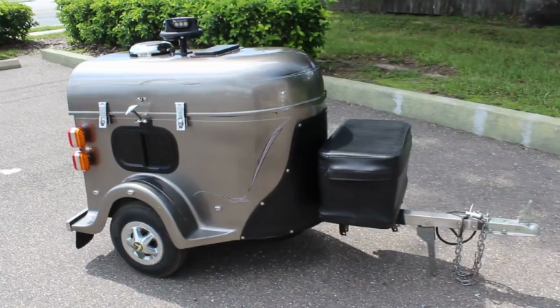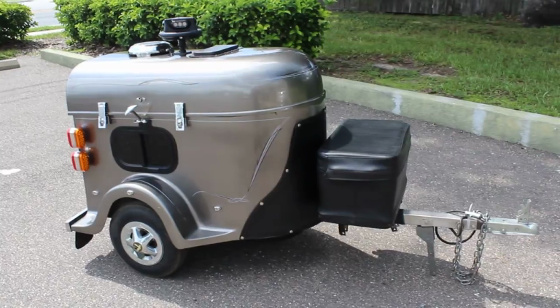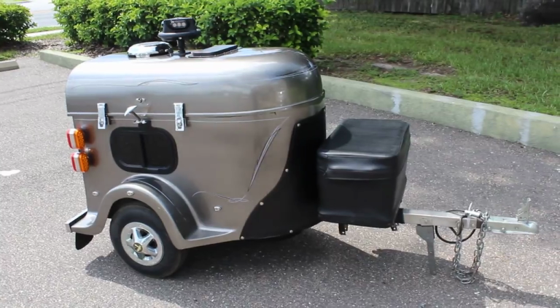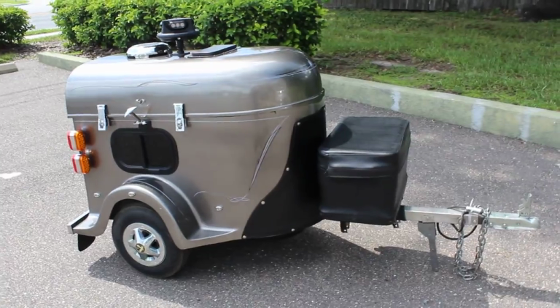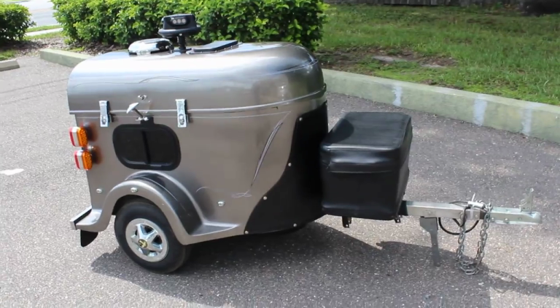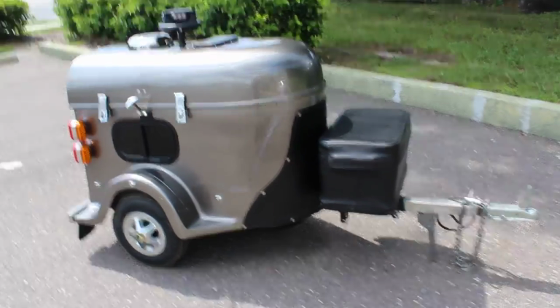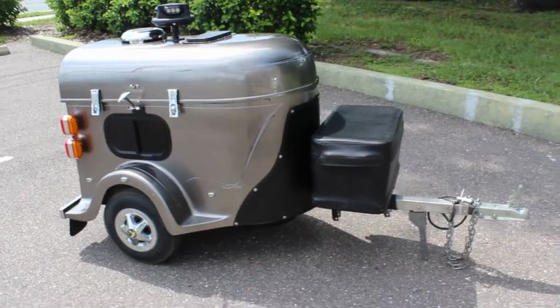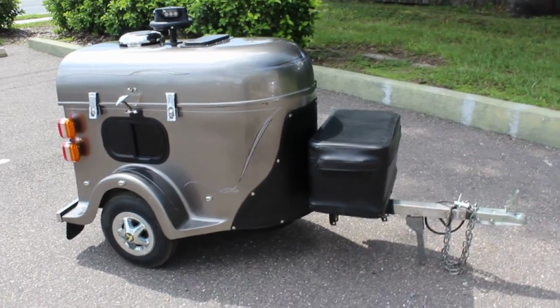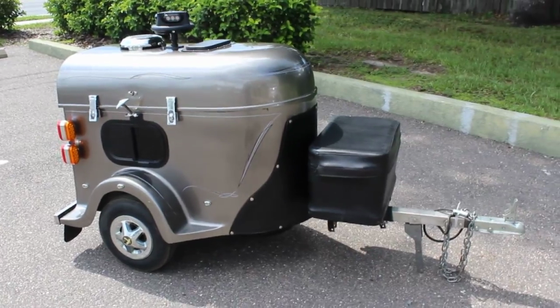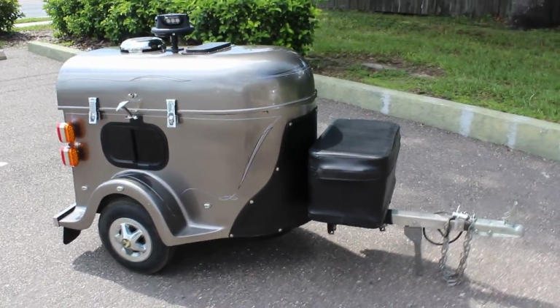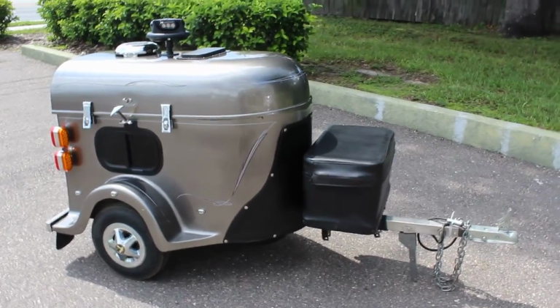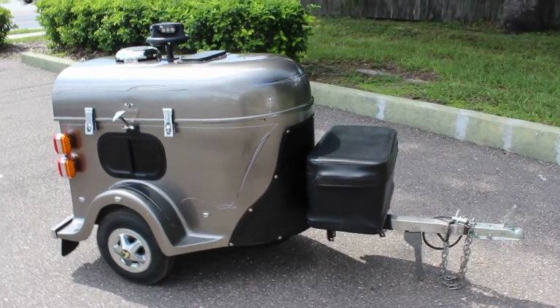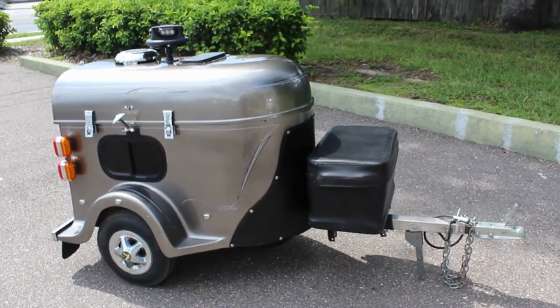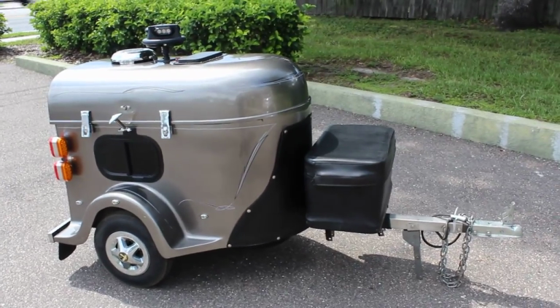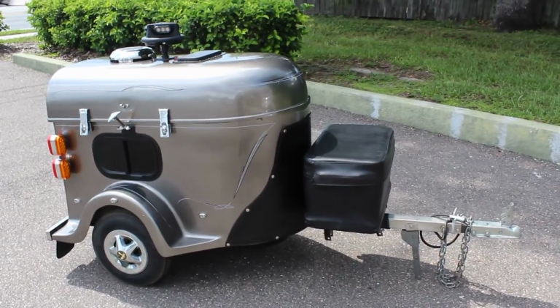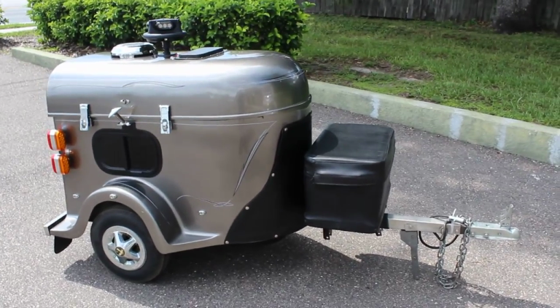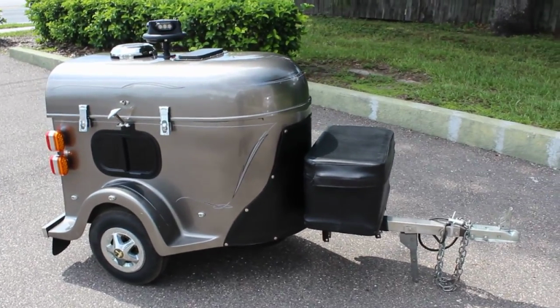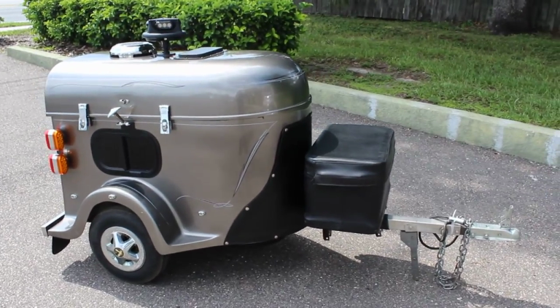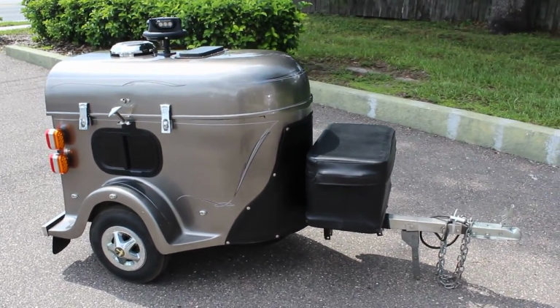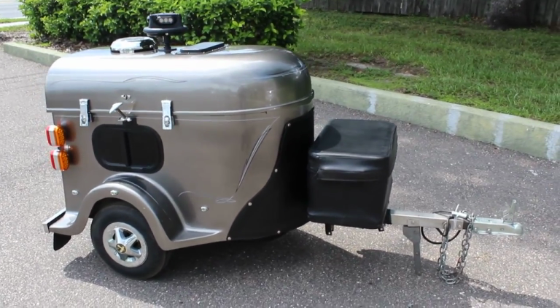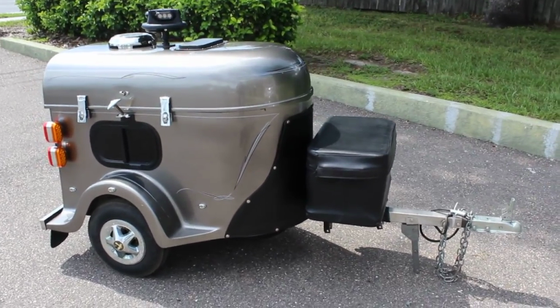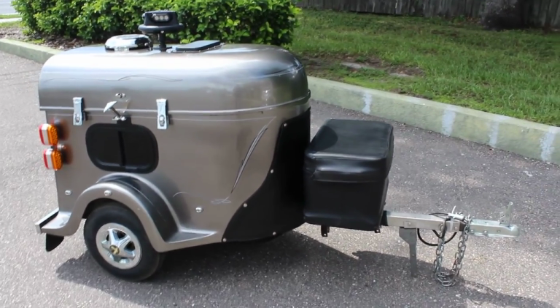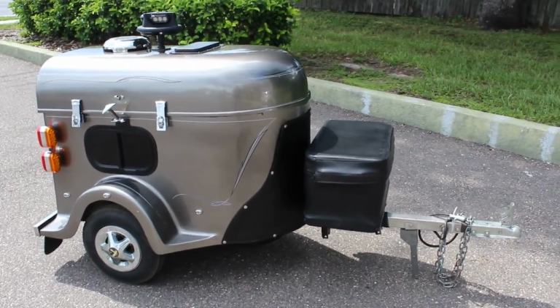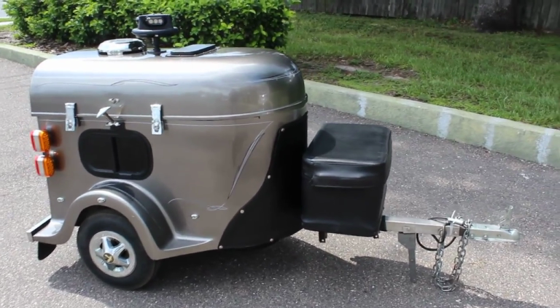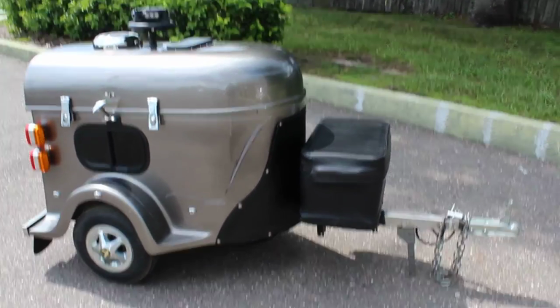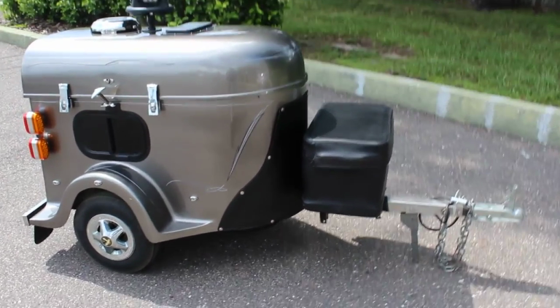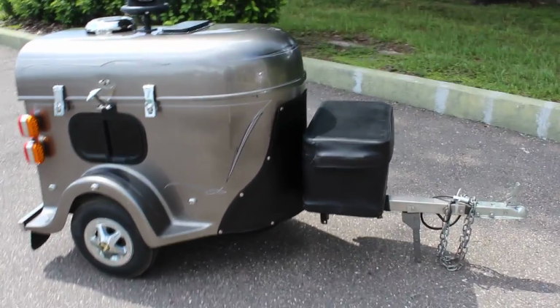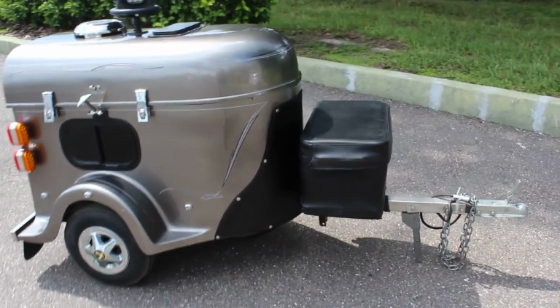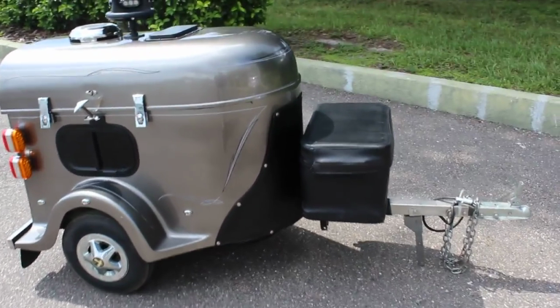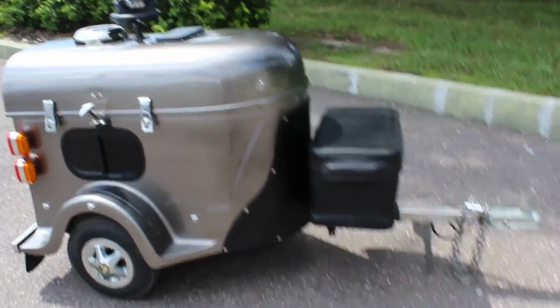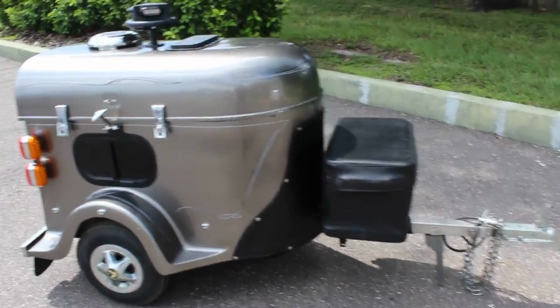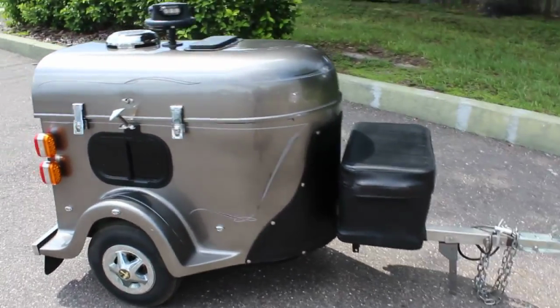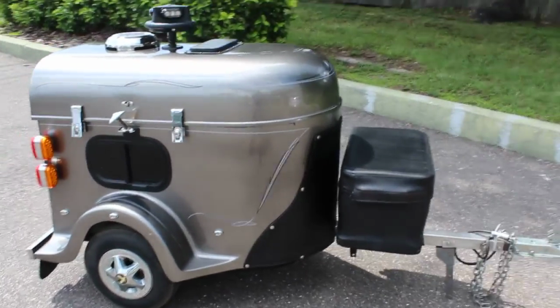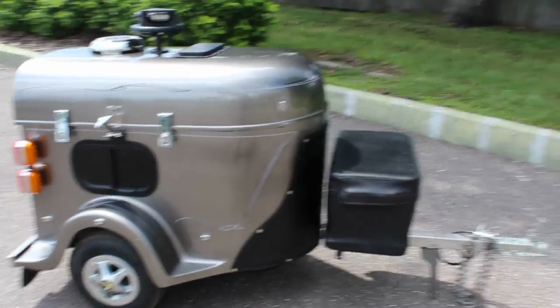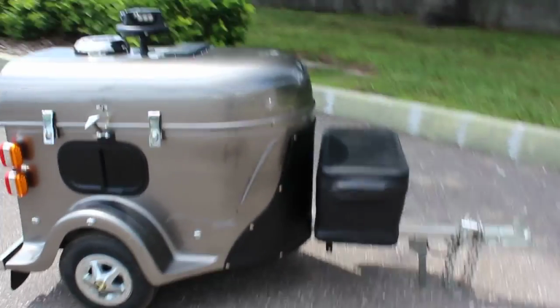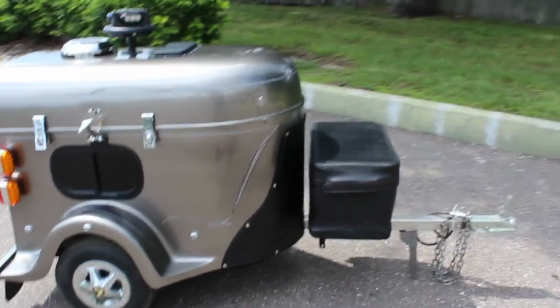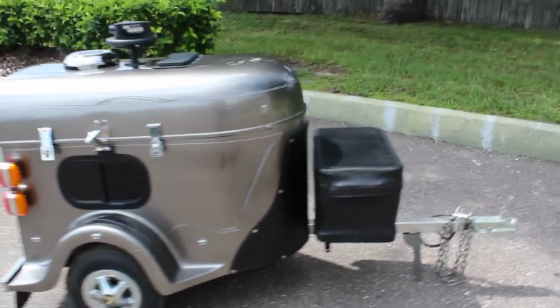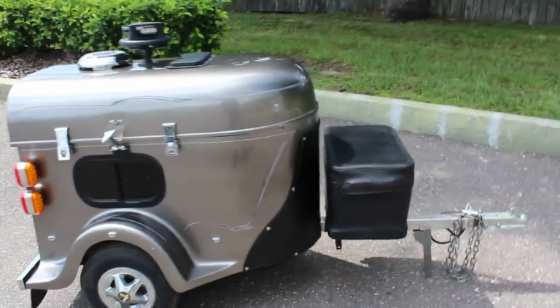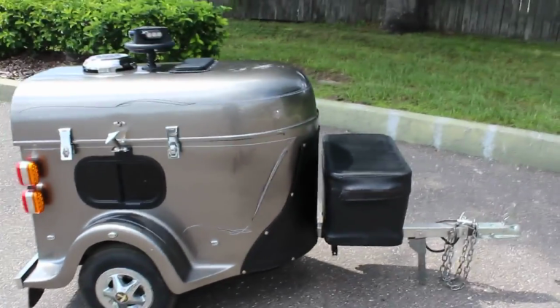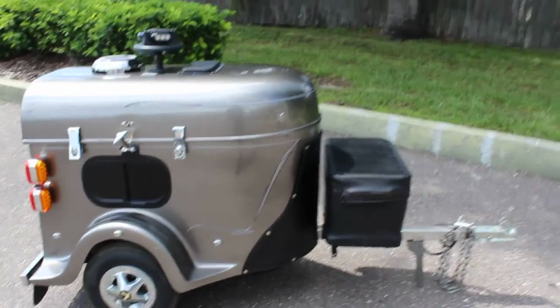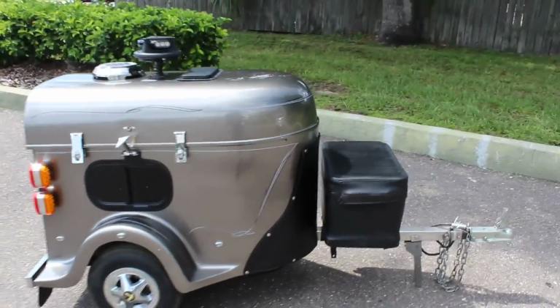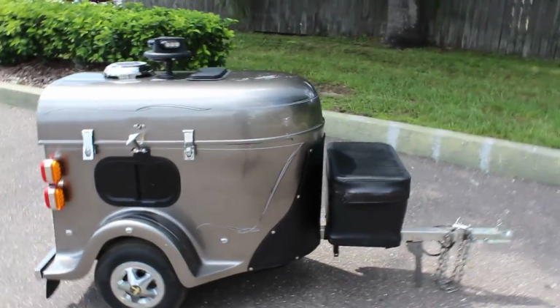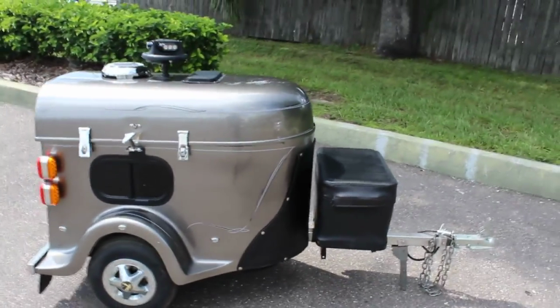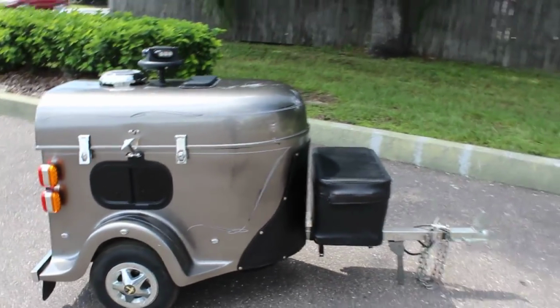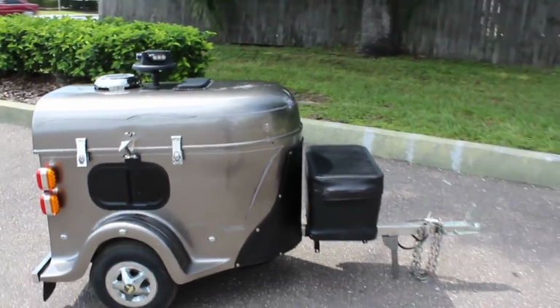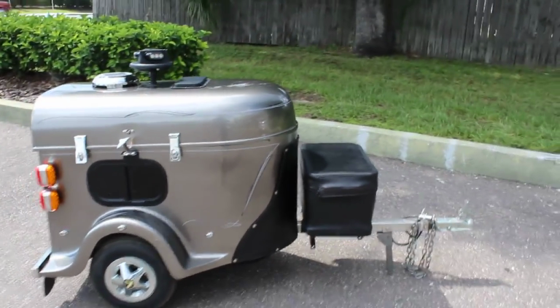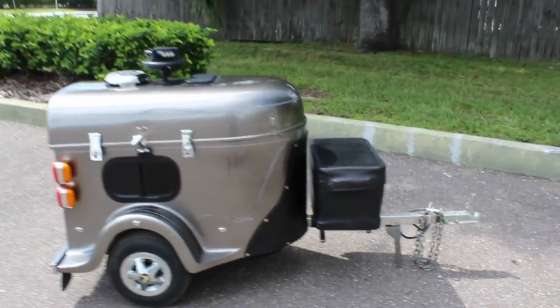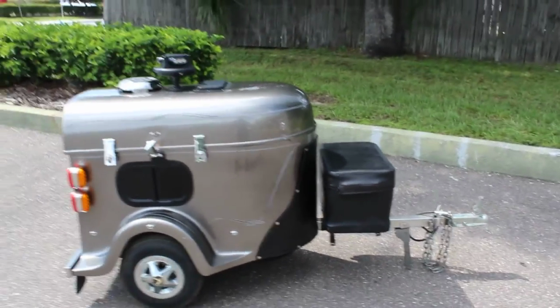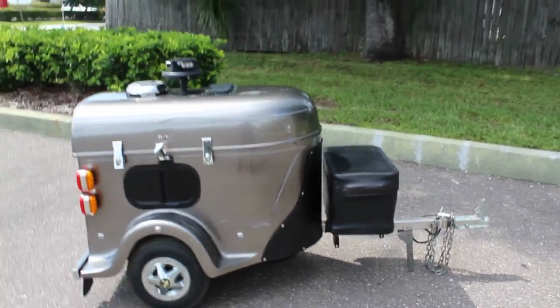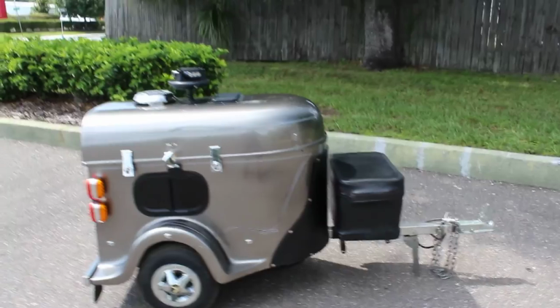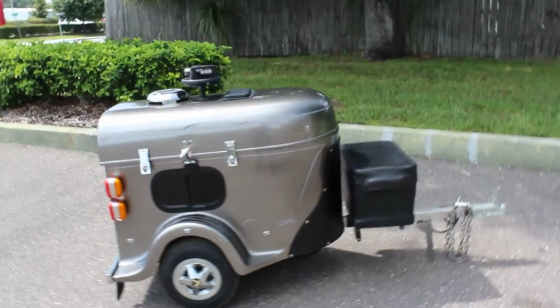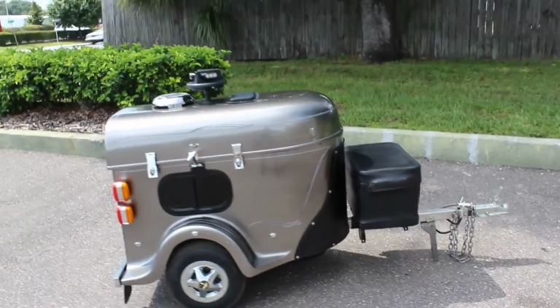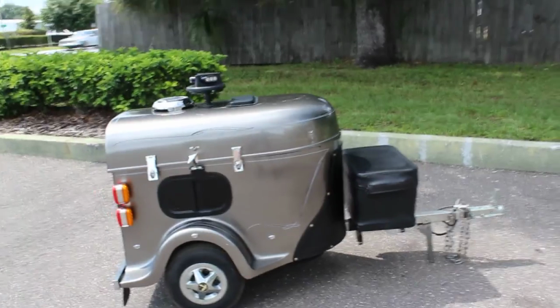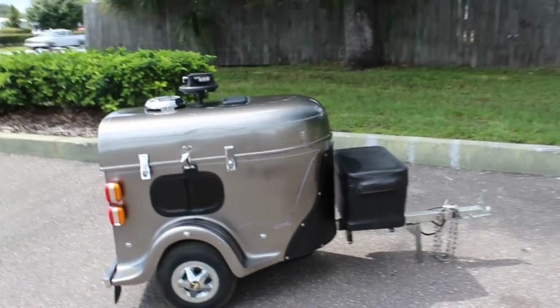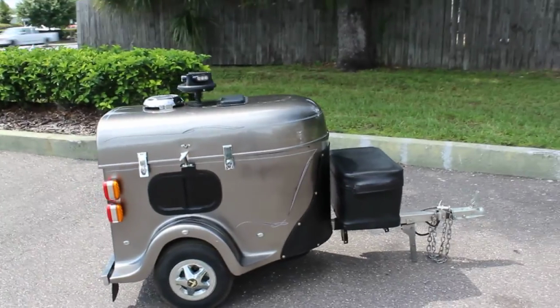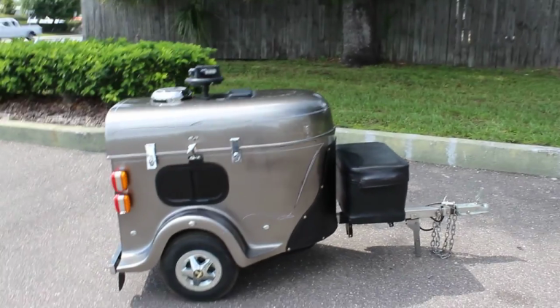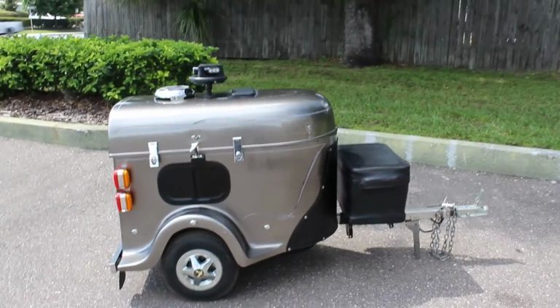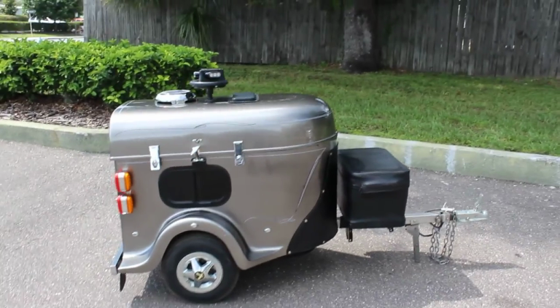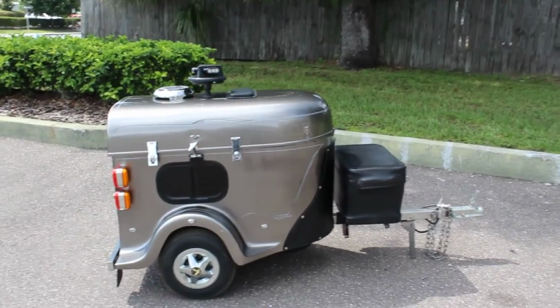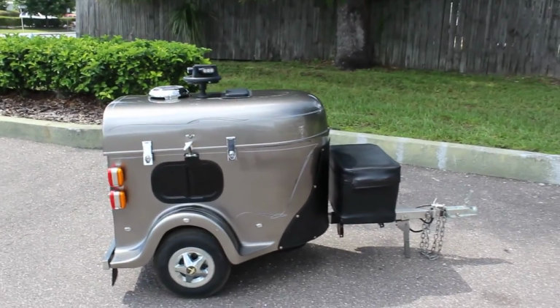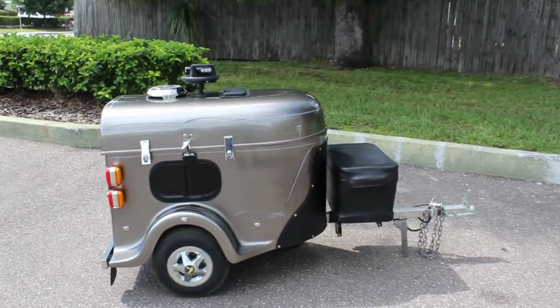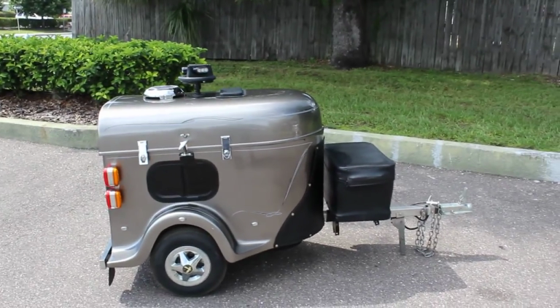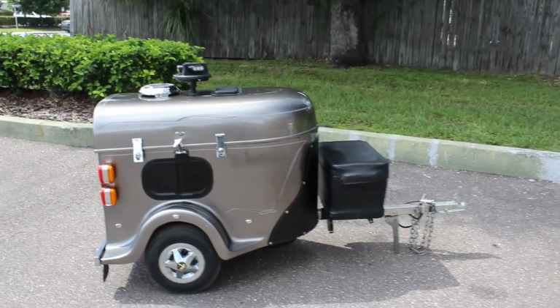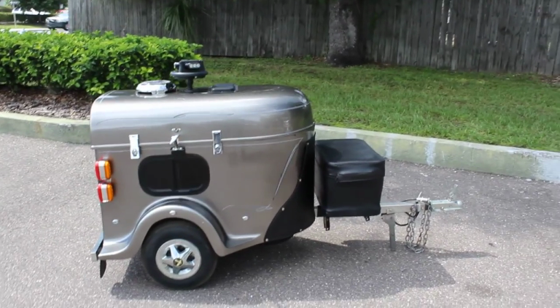Yo guys, what's up? This is Tim with Riot Pro. Today we're going to do another walk around video. As you can see here, we have another motorcycle trailer.